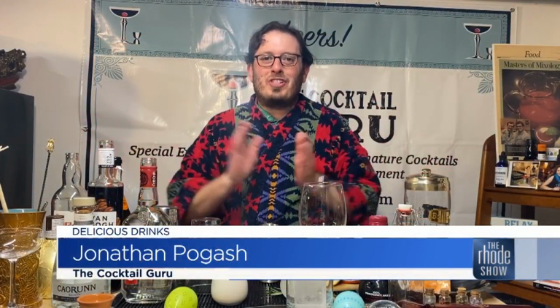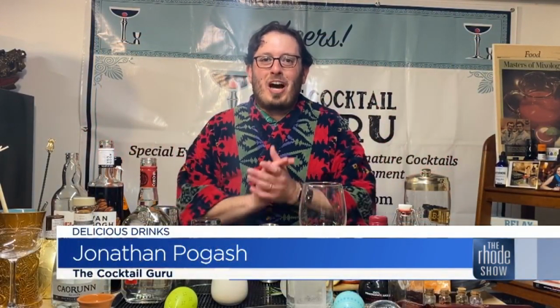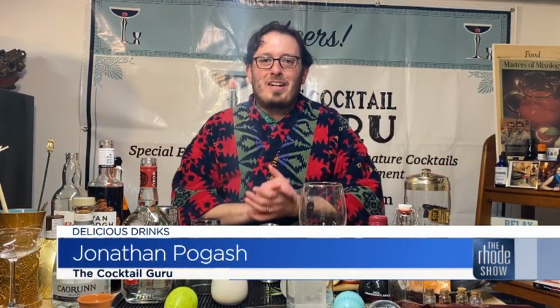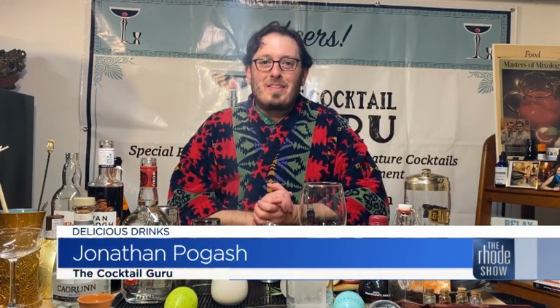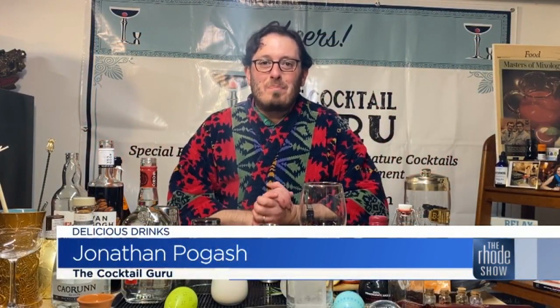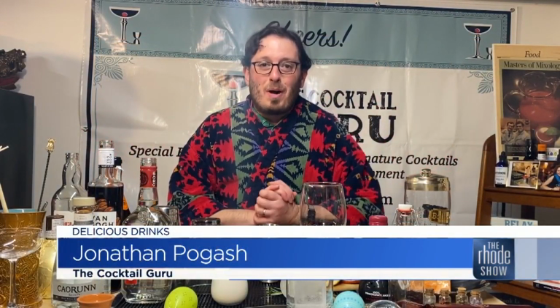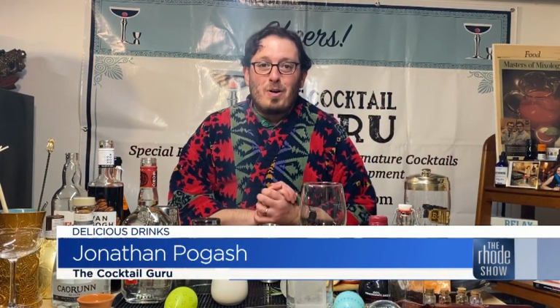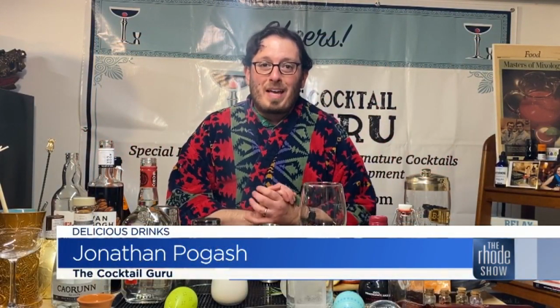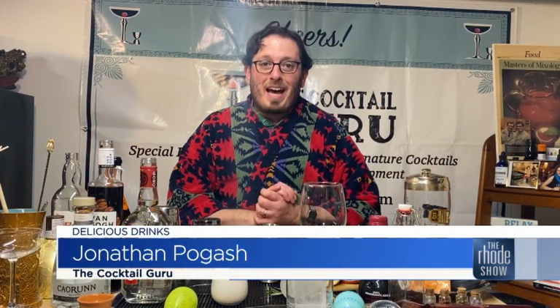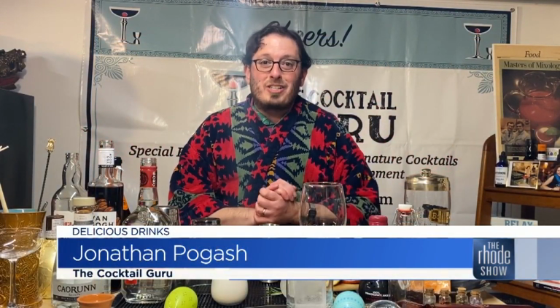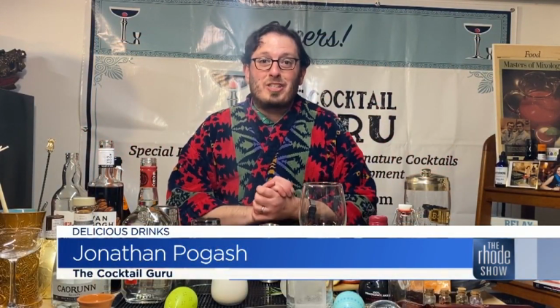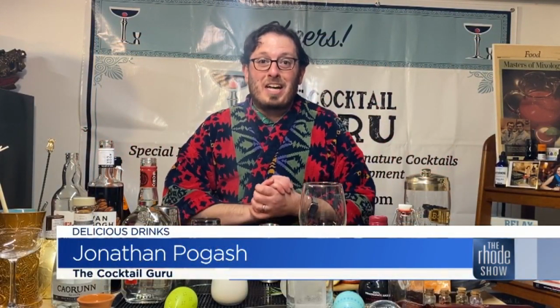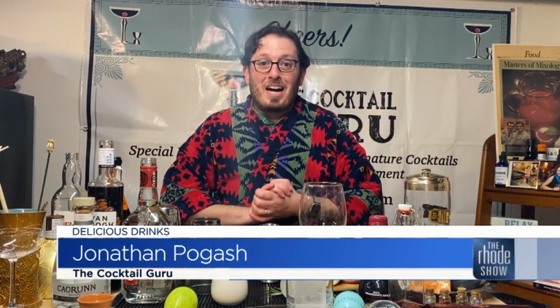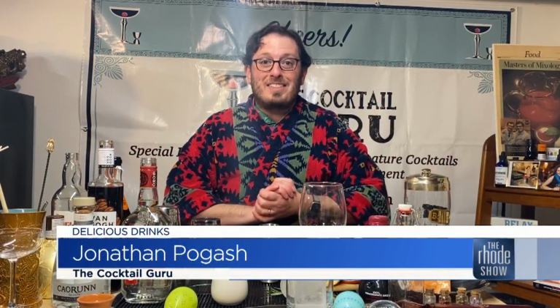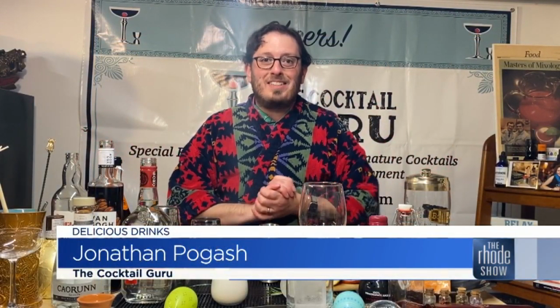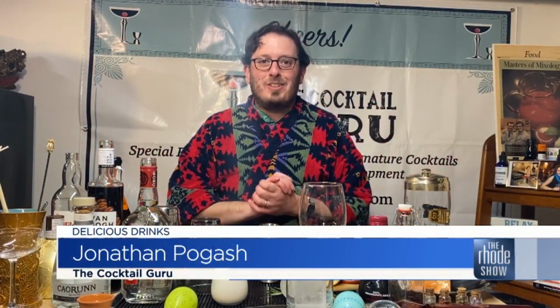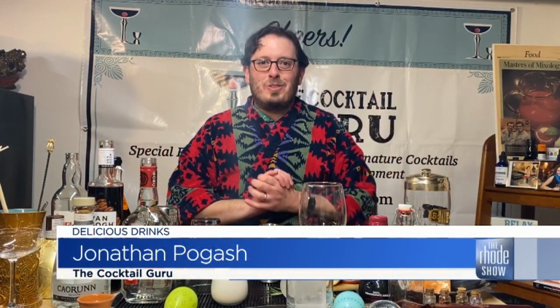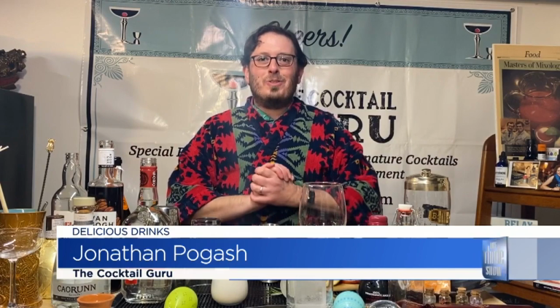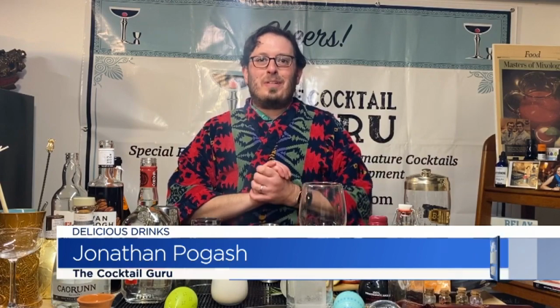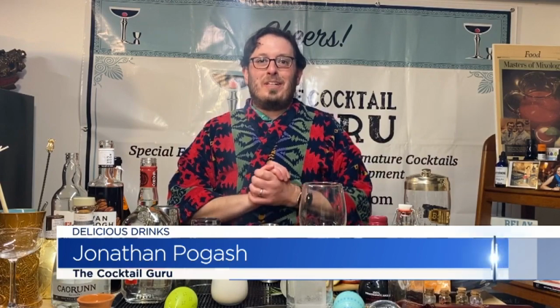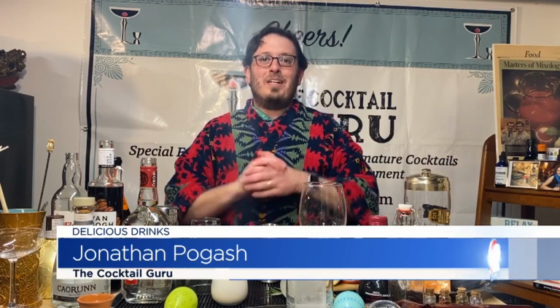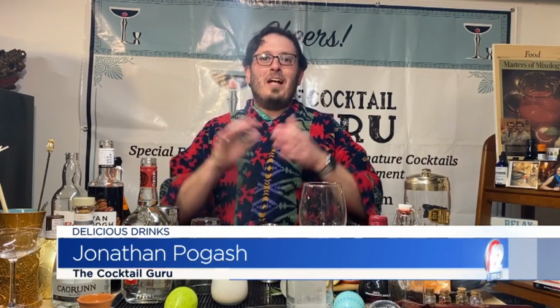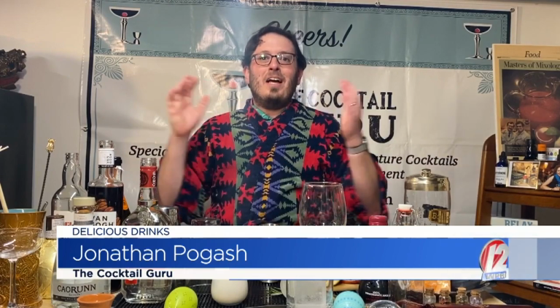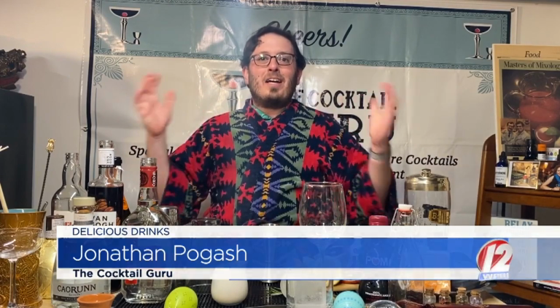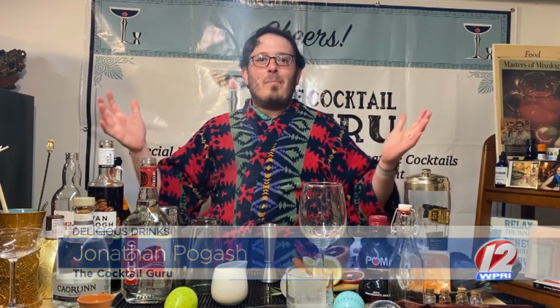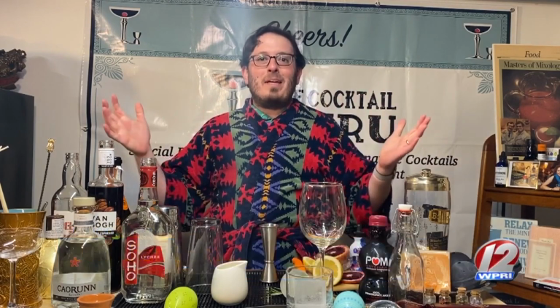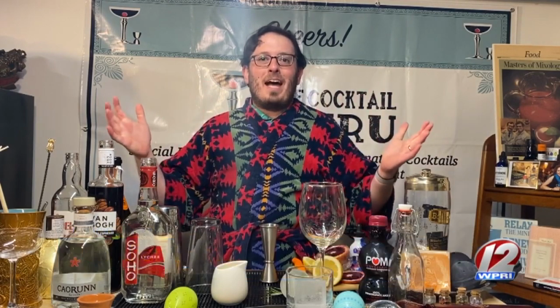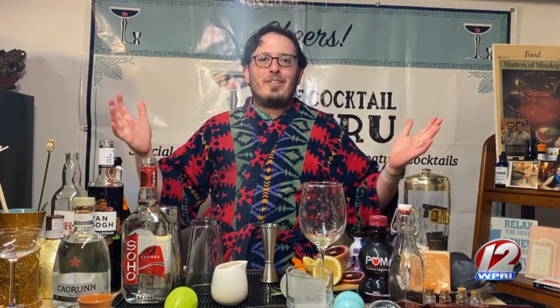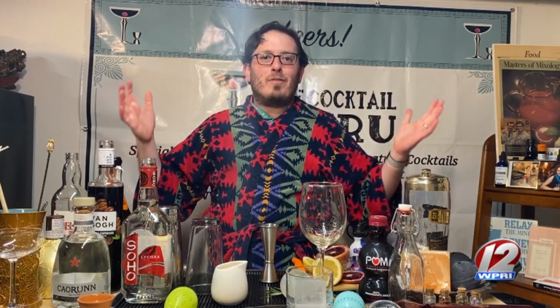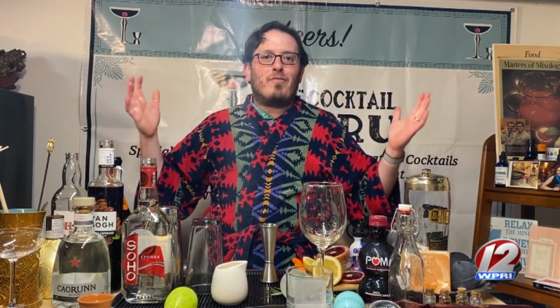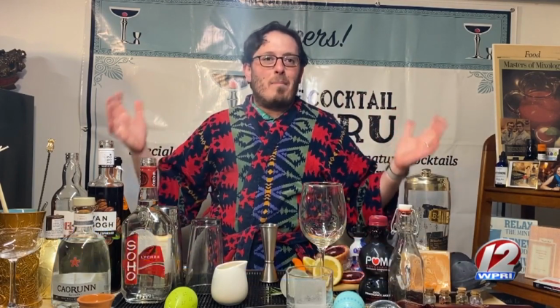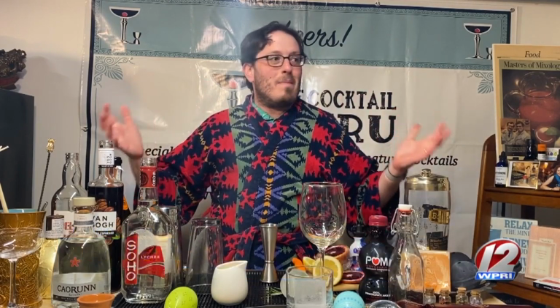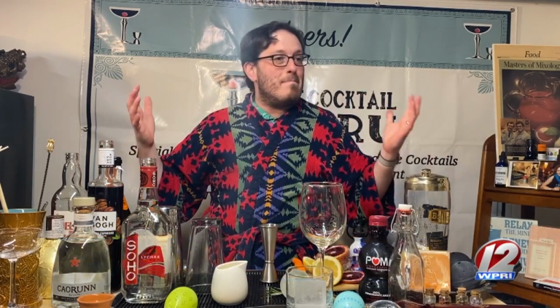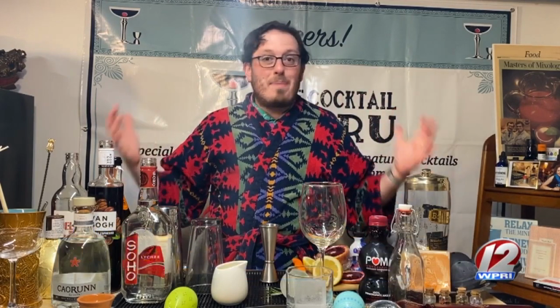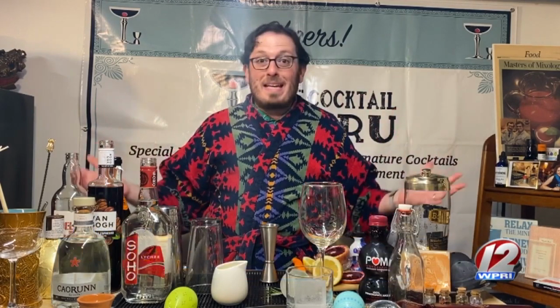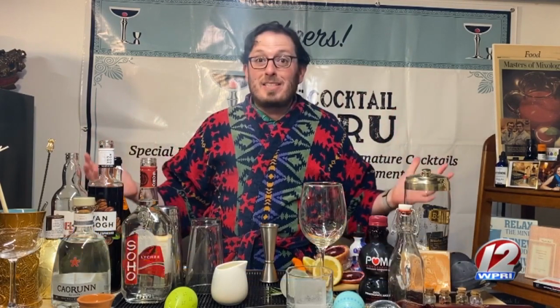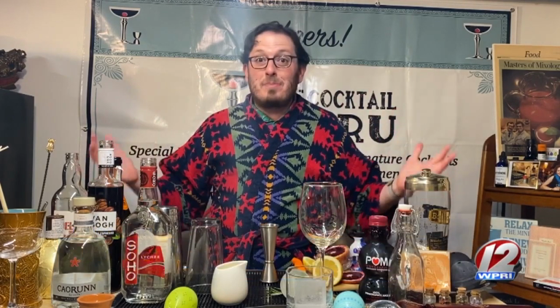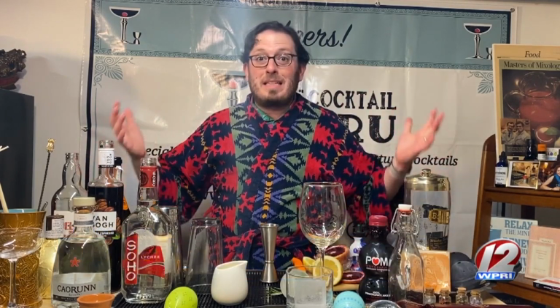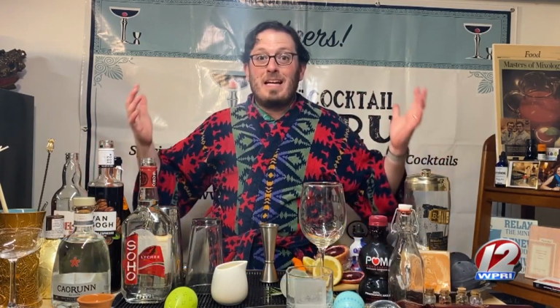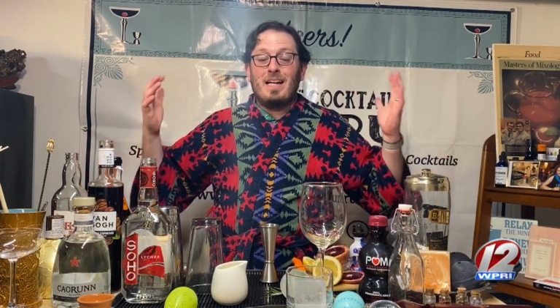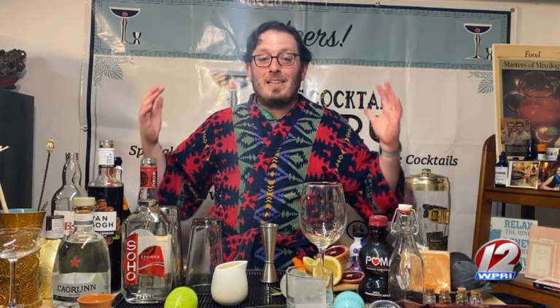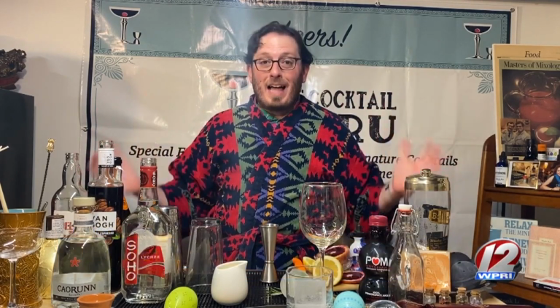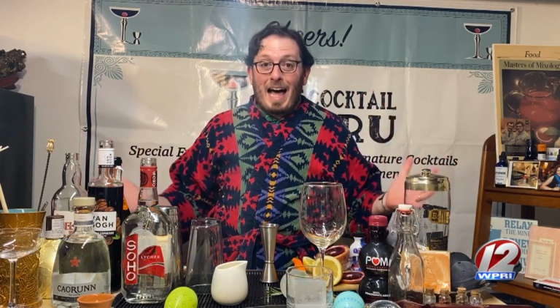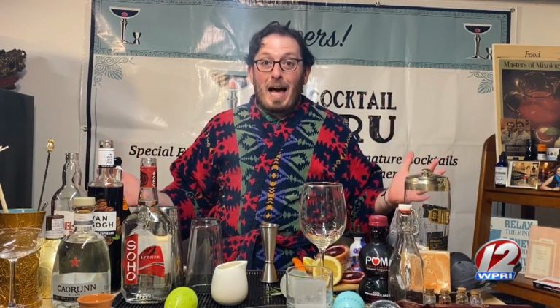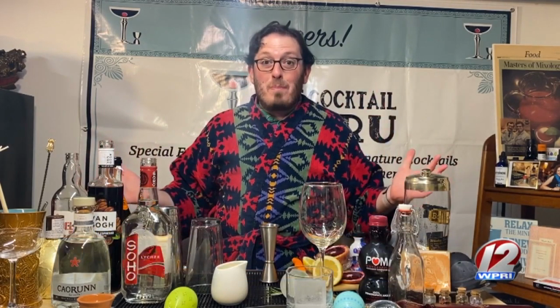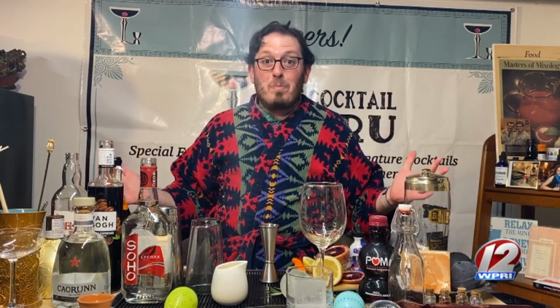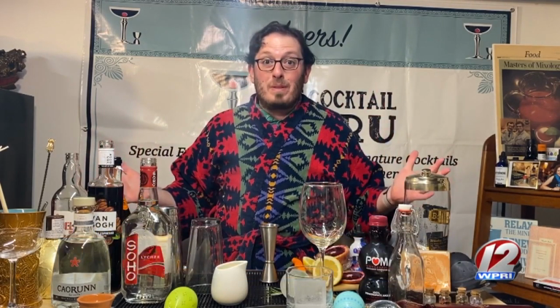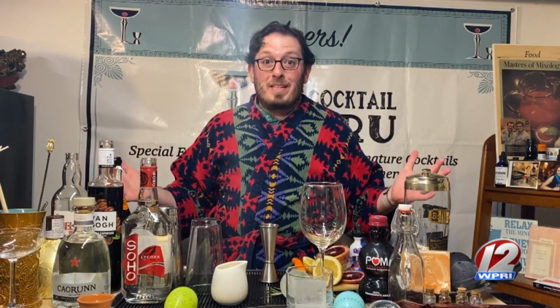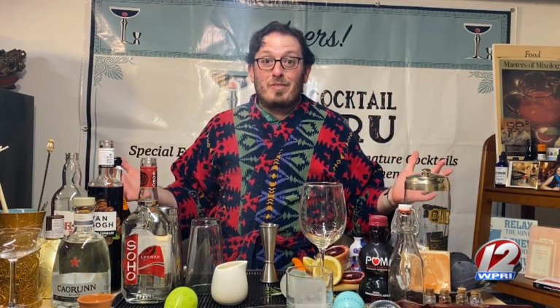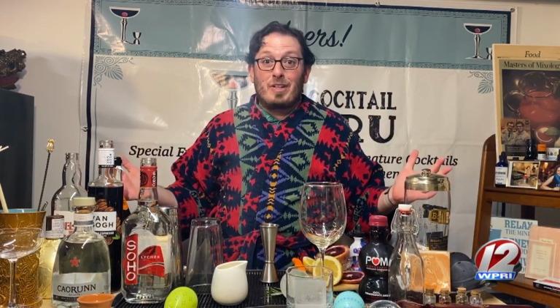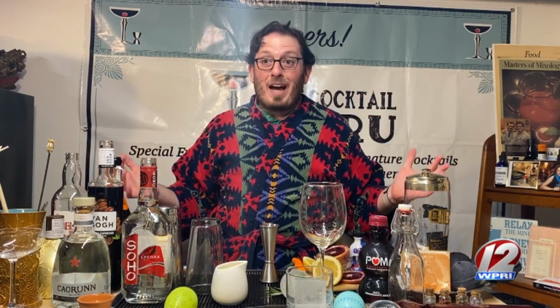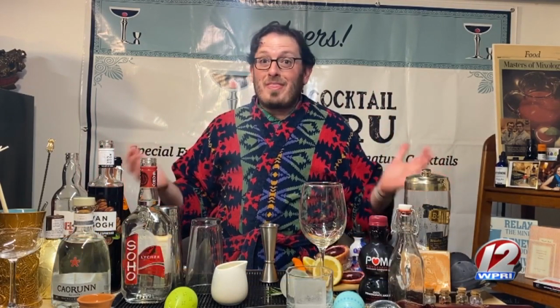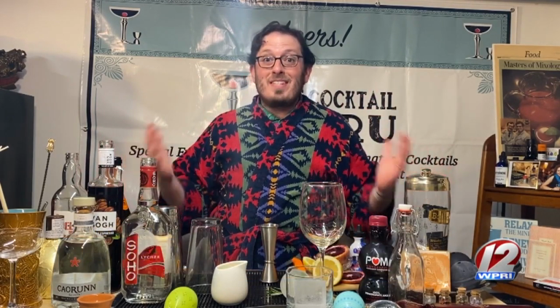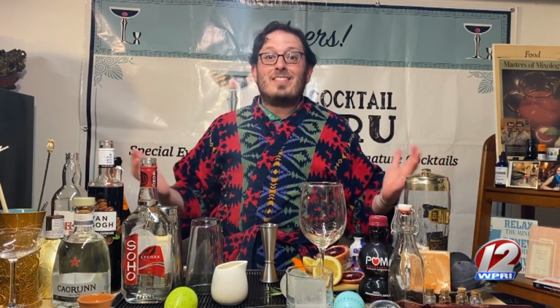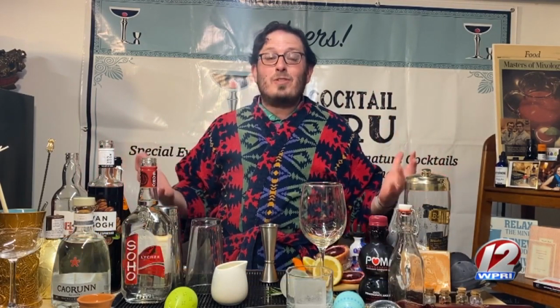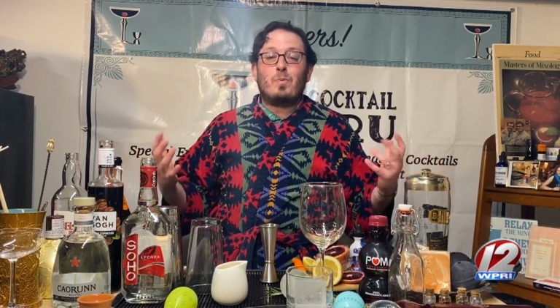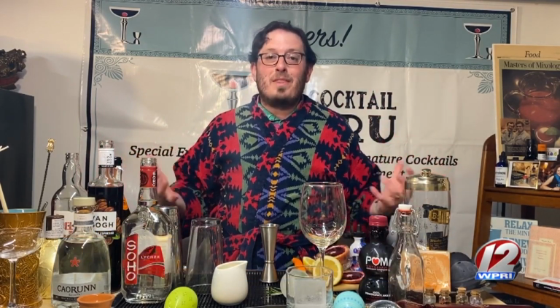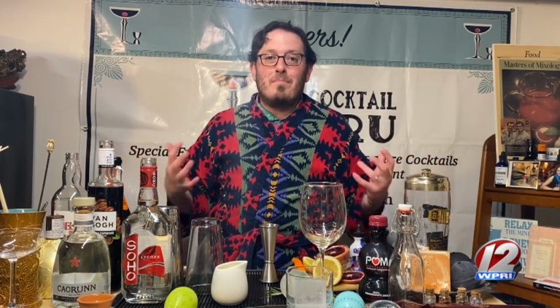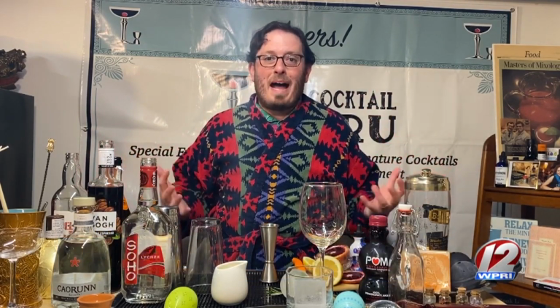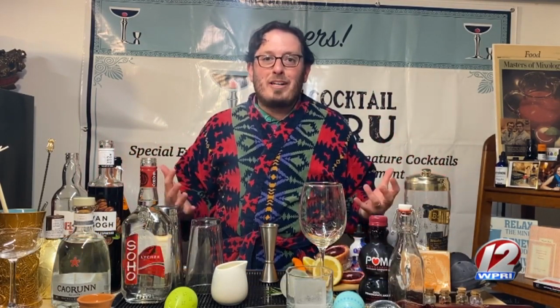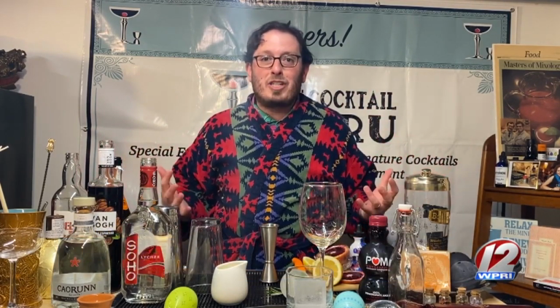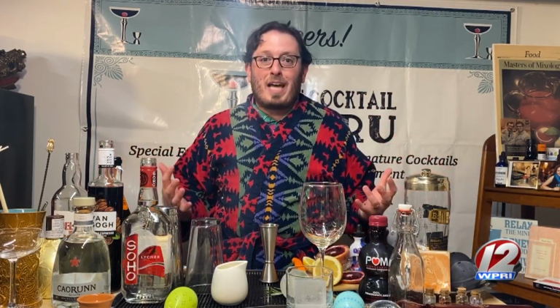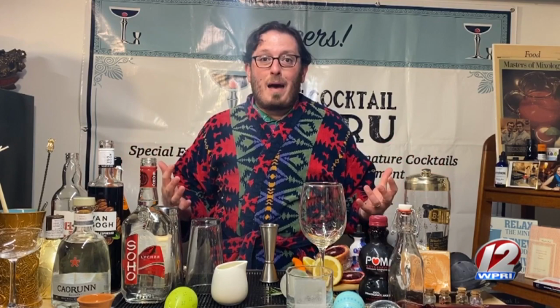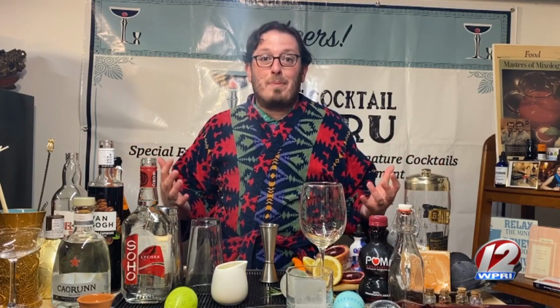Jonathan Pogash, the Cocktail Guru, here, coming at you from my basement lab, believe it or not. This is where the magic happens.